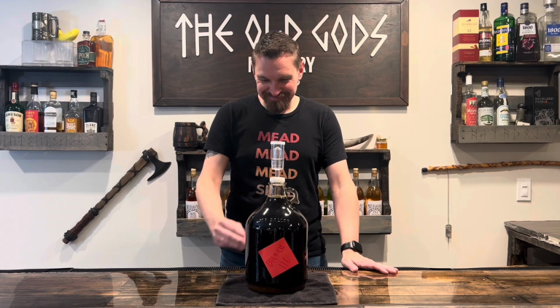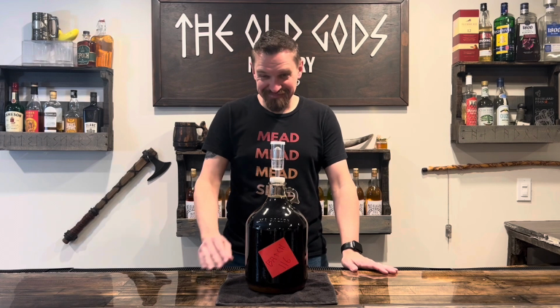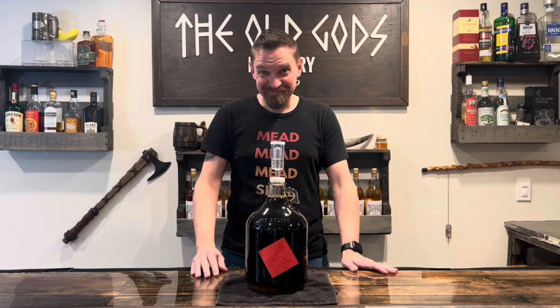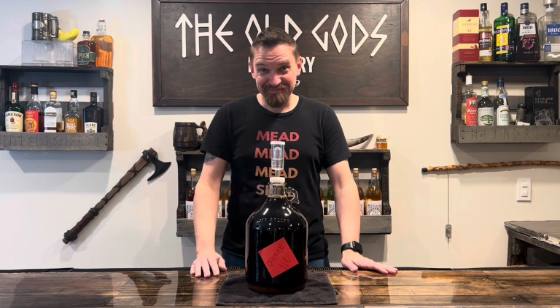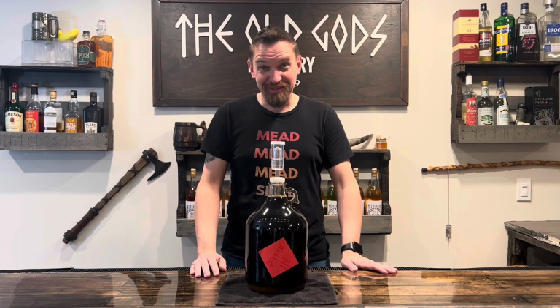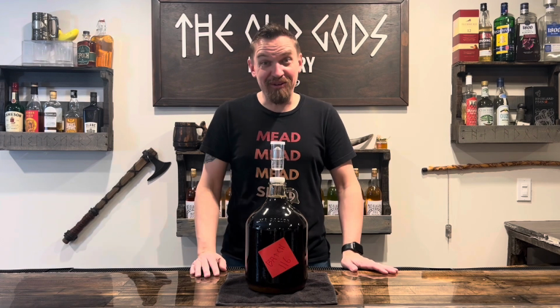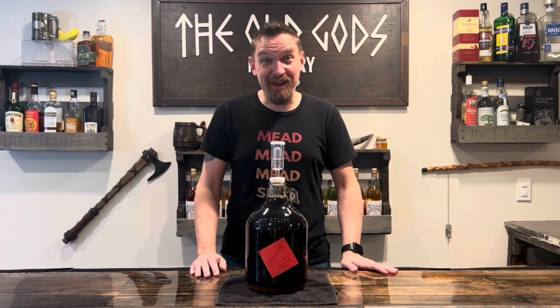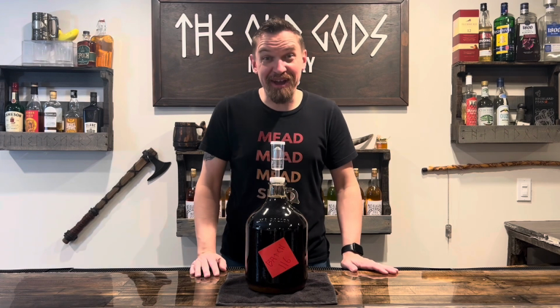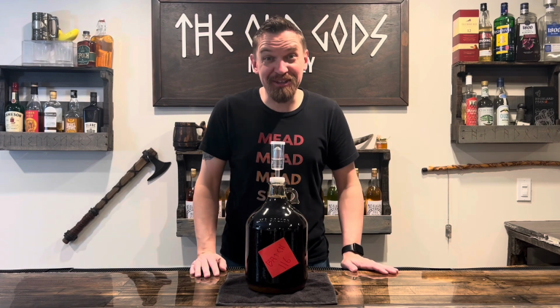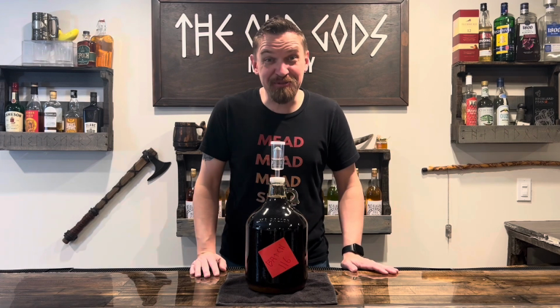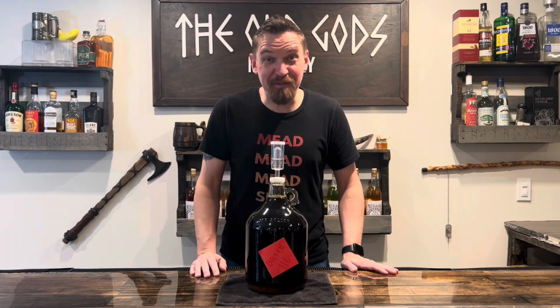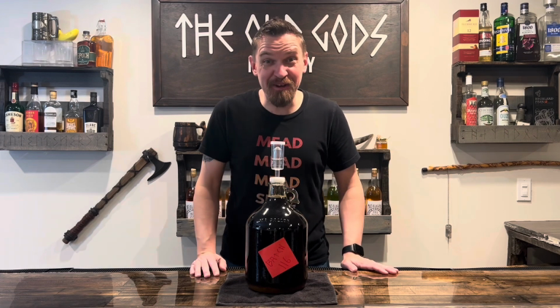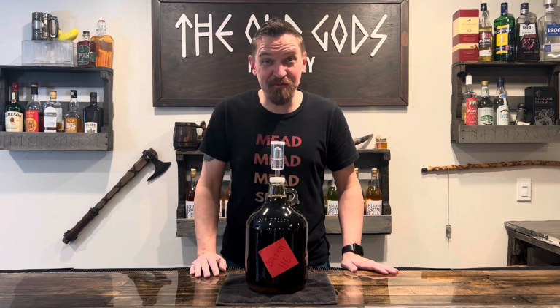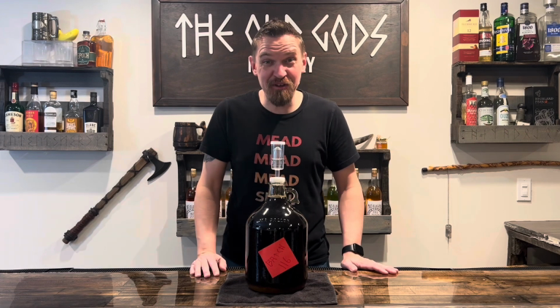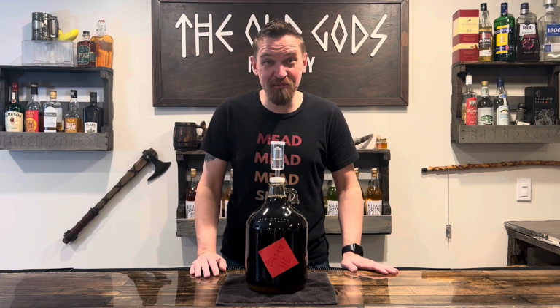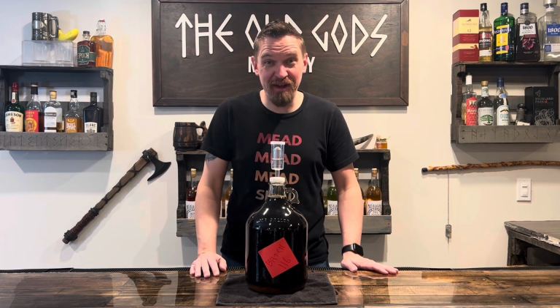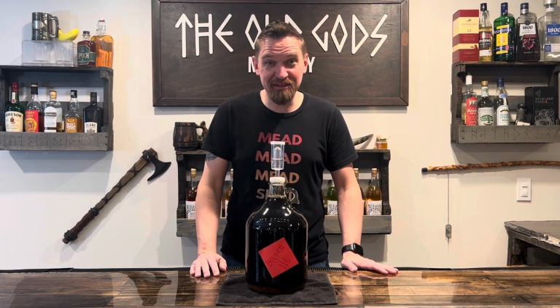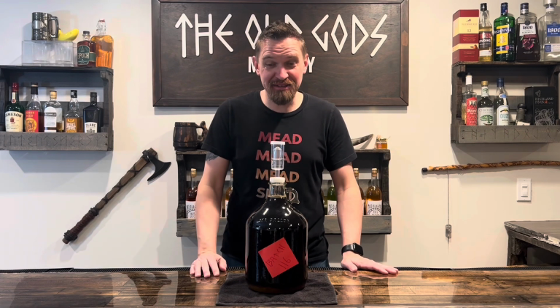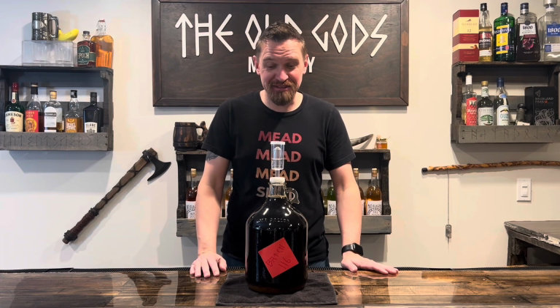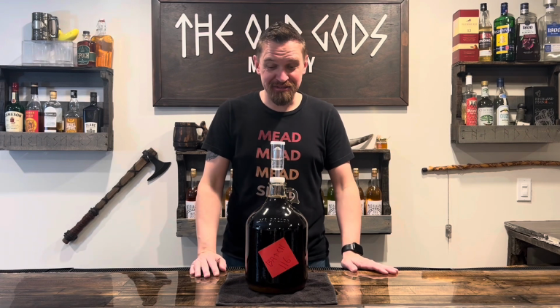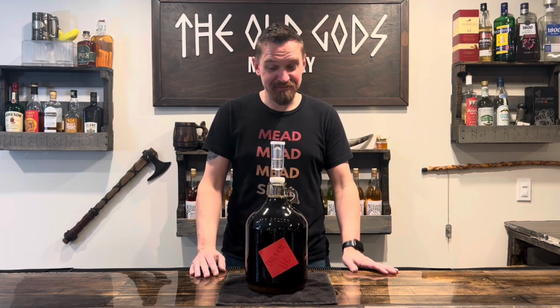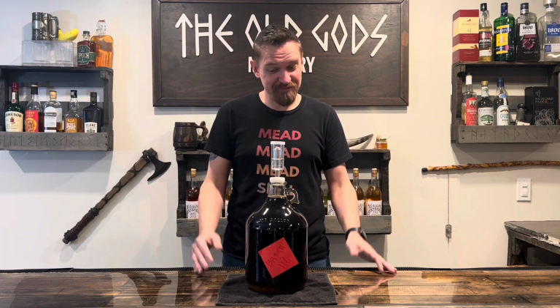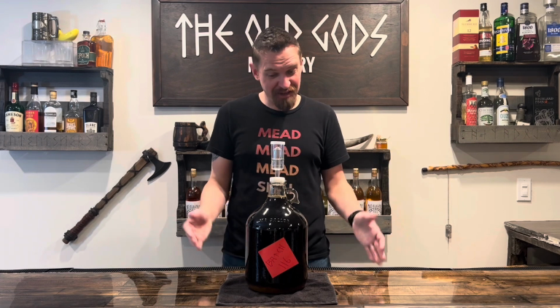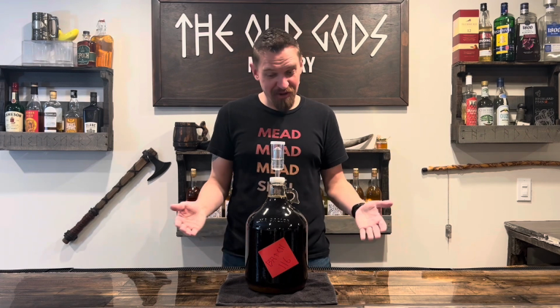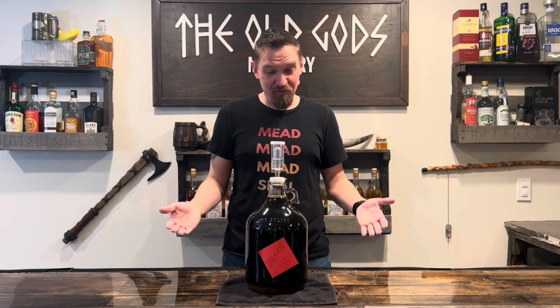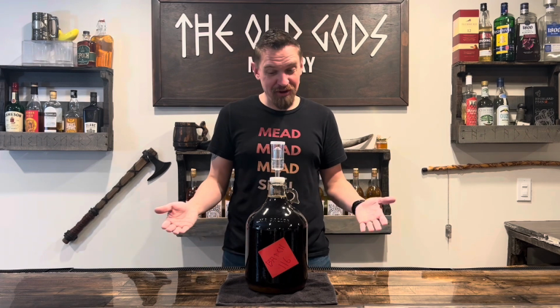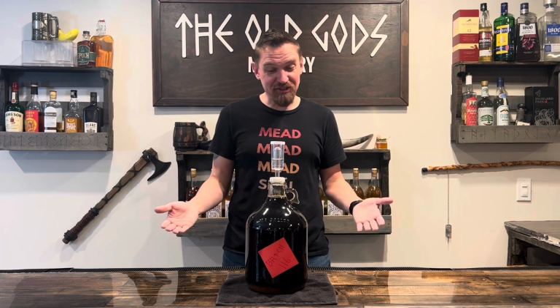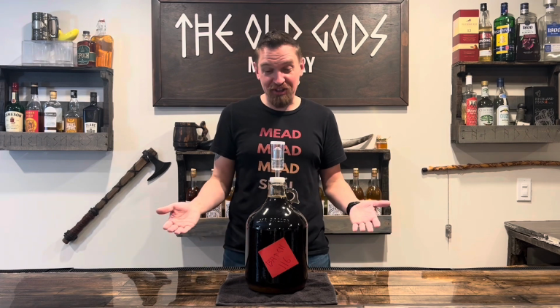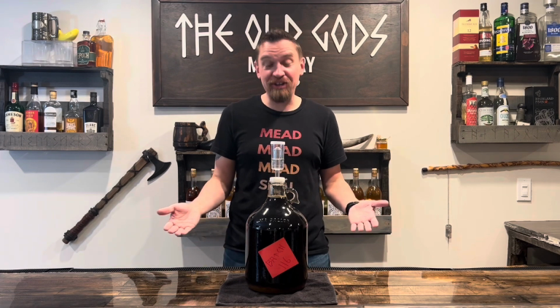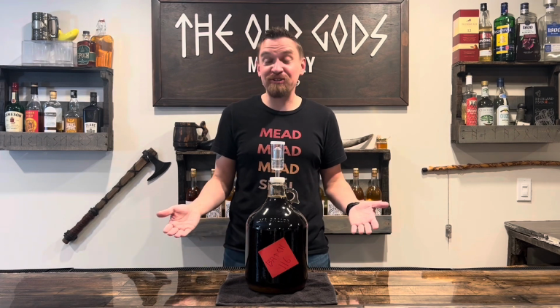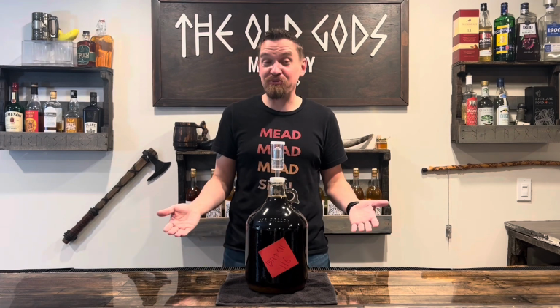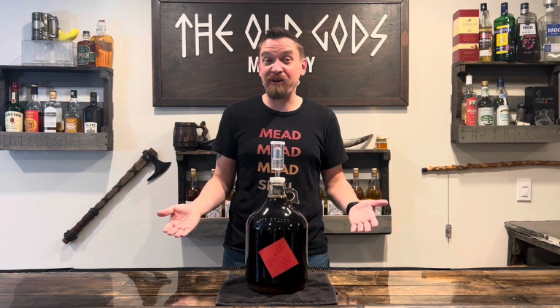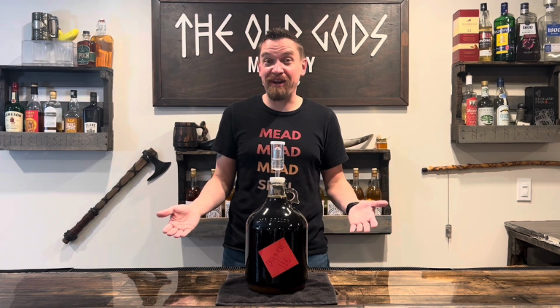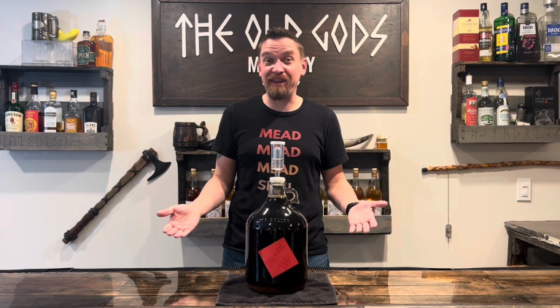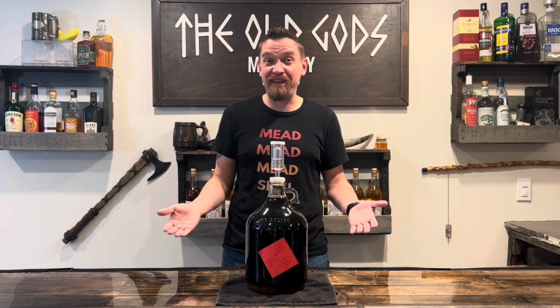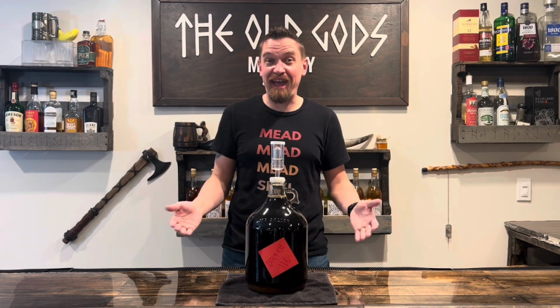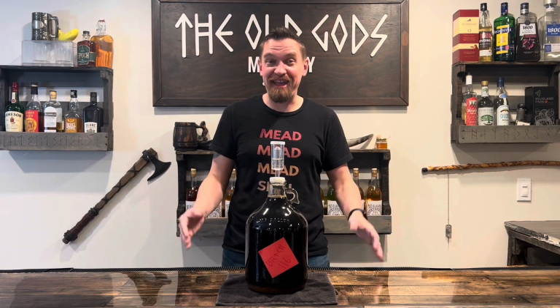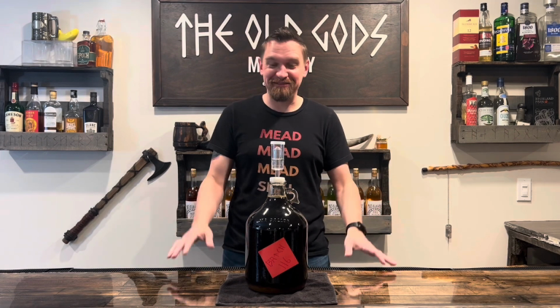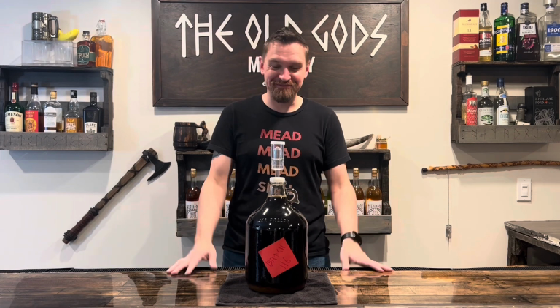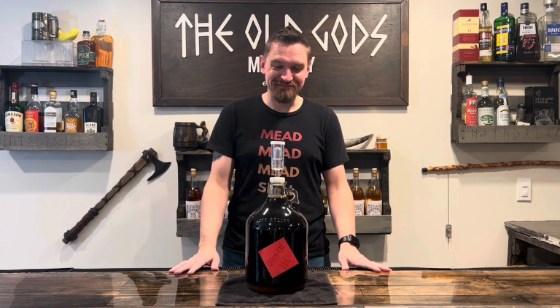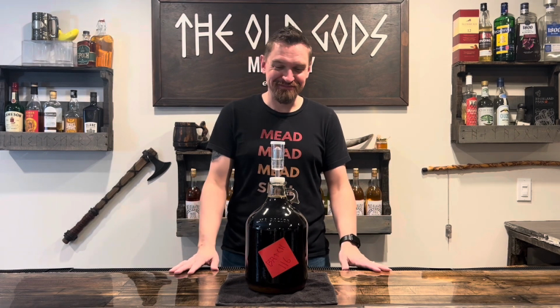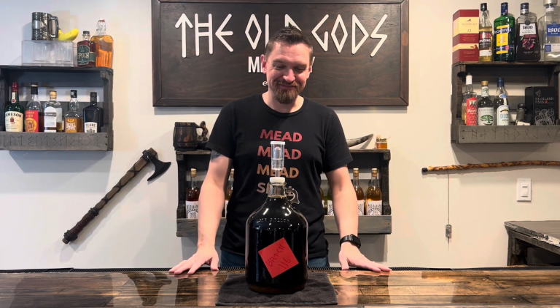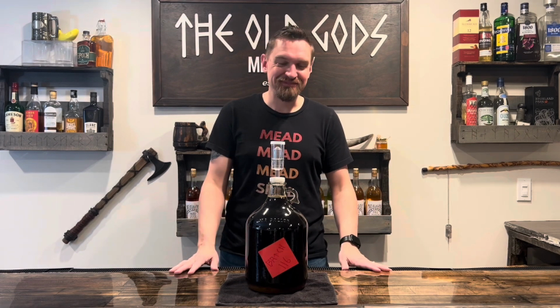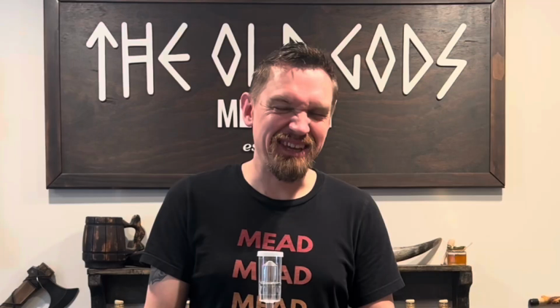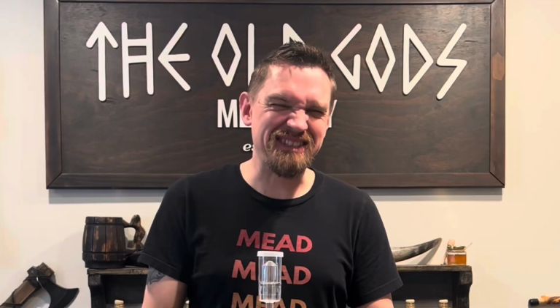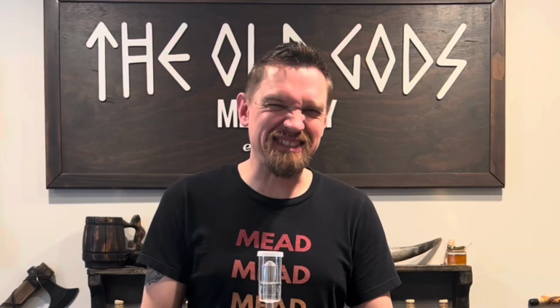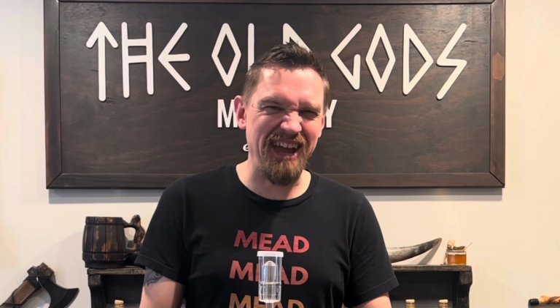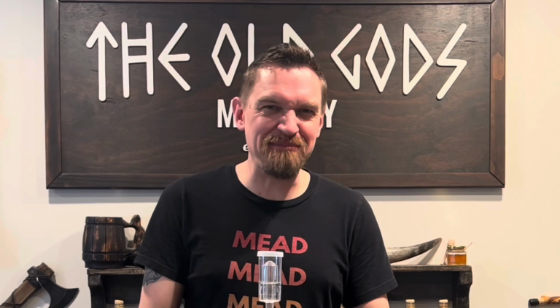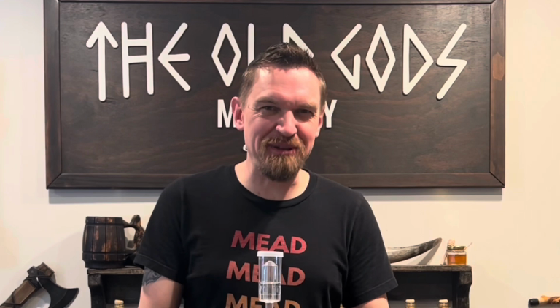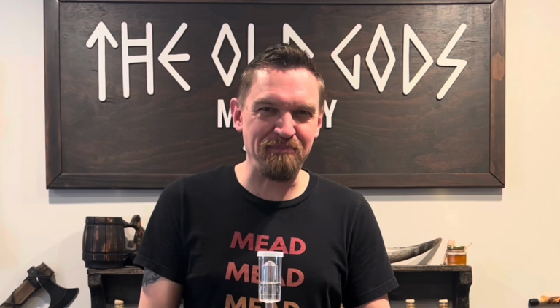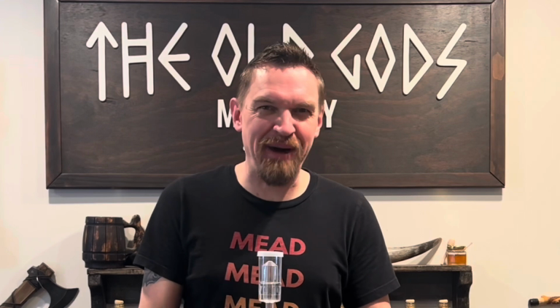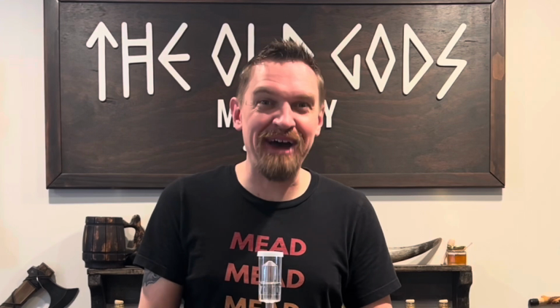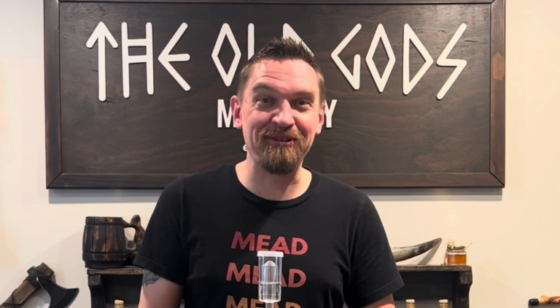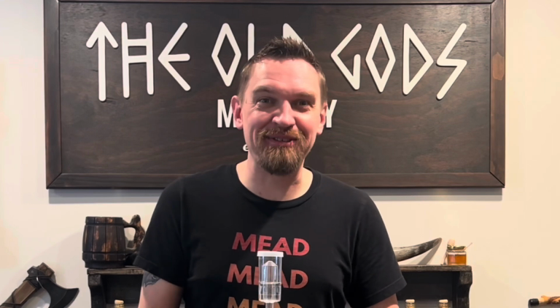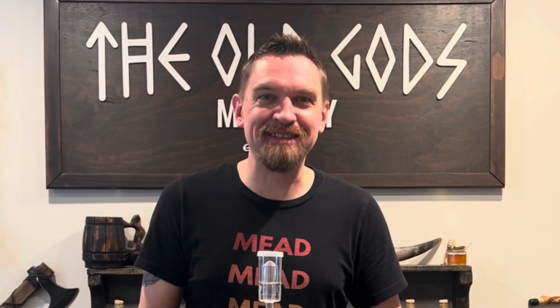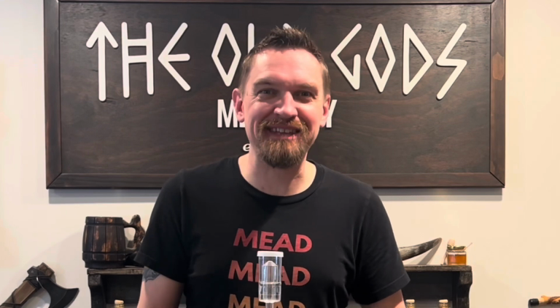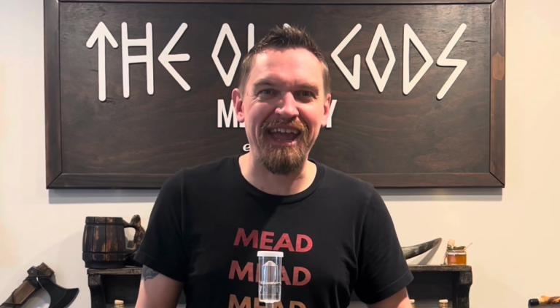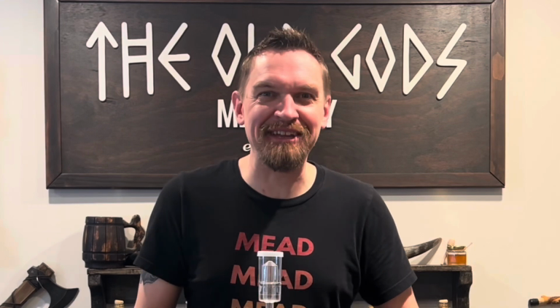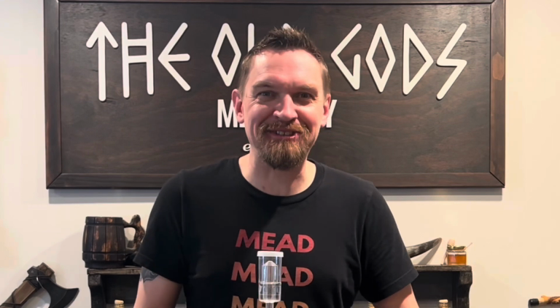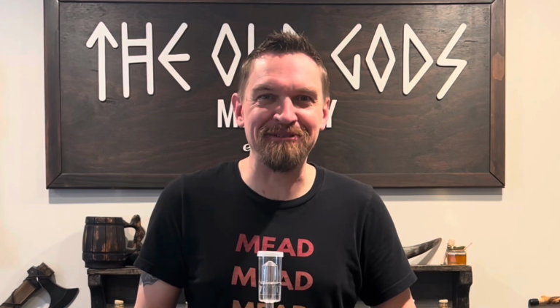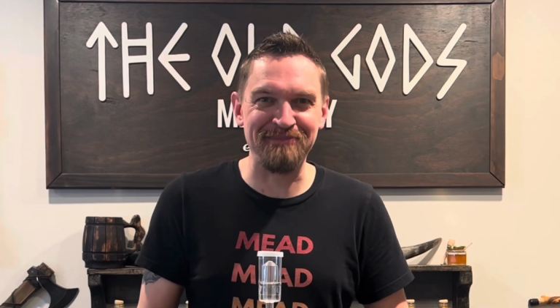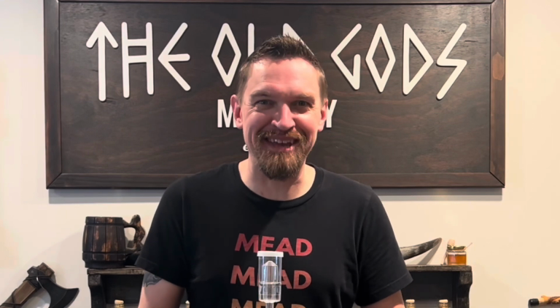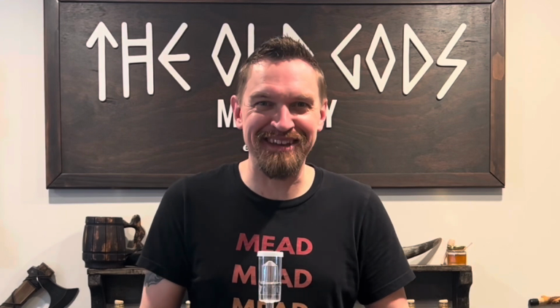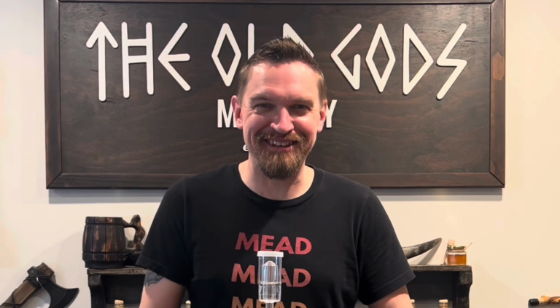It's been a few months and we're as clear as we're gonna get. It's time to bottle this ancient mead.